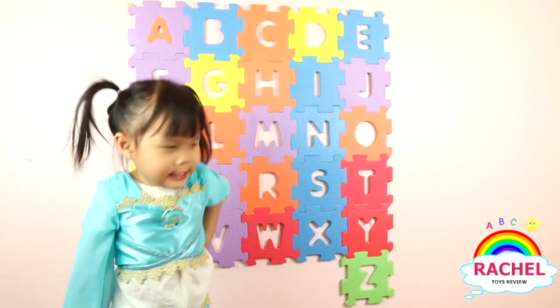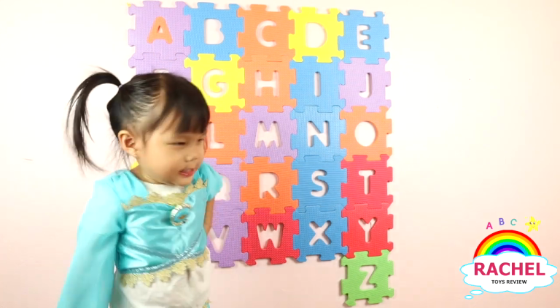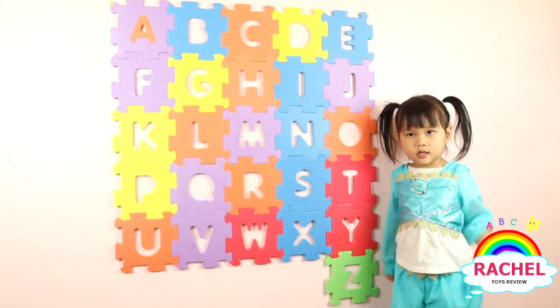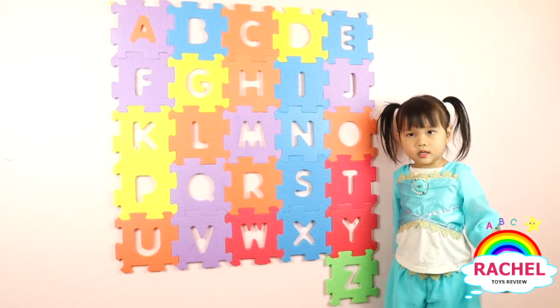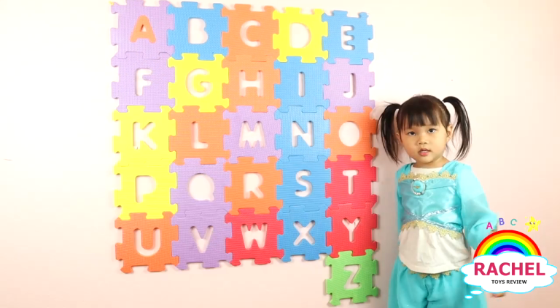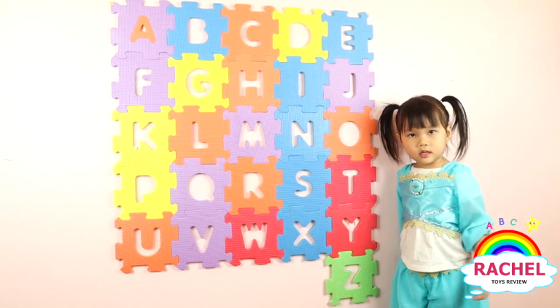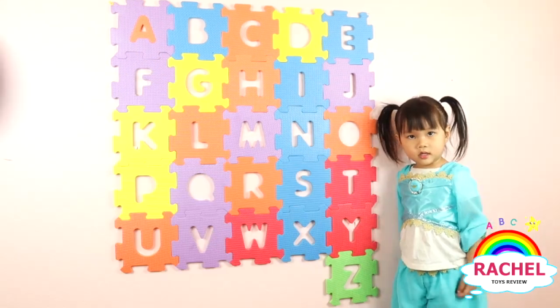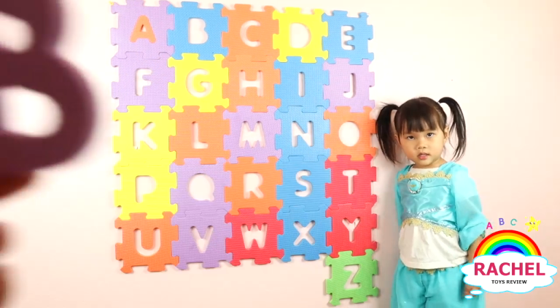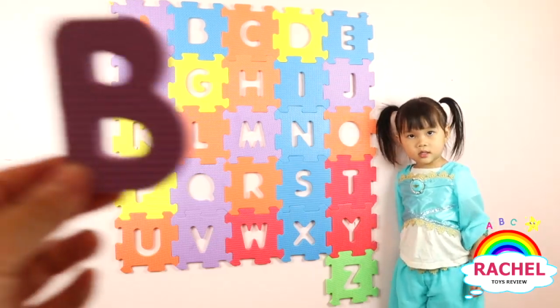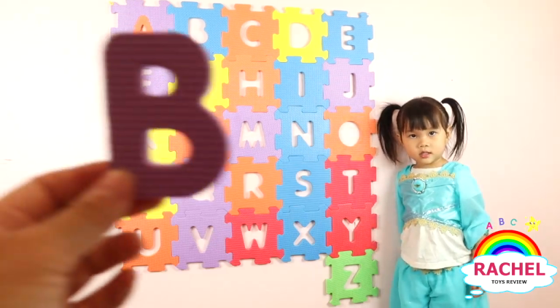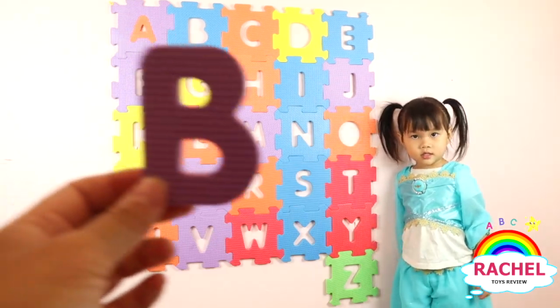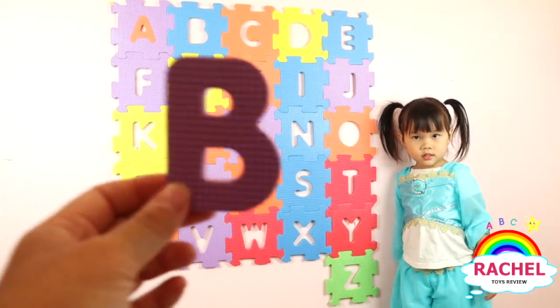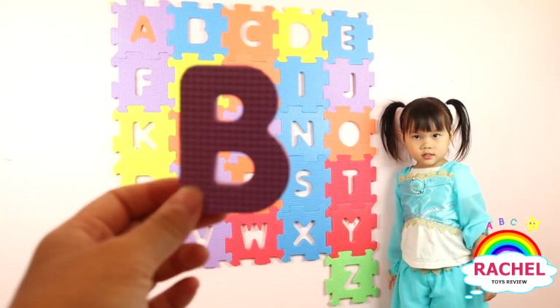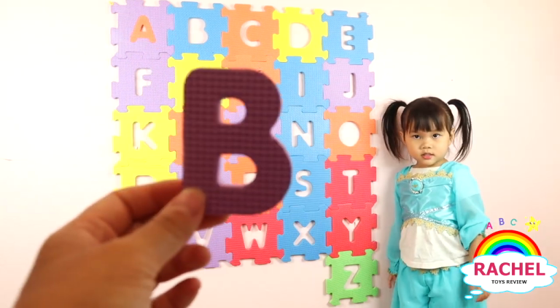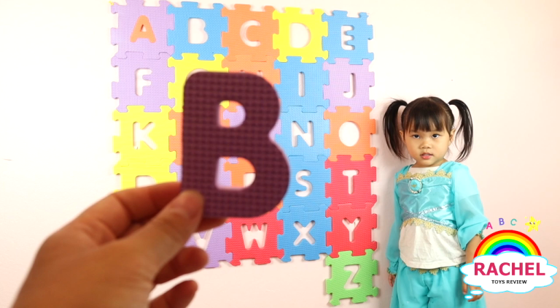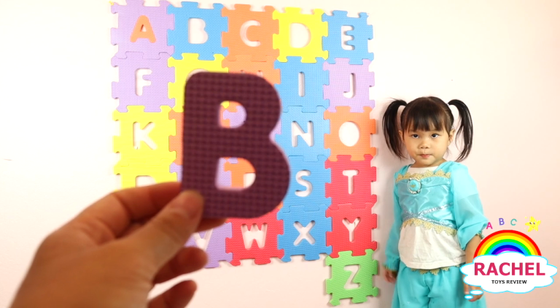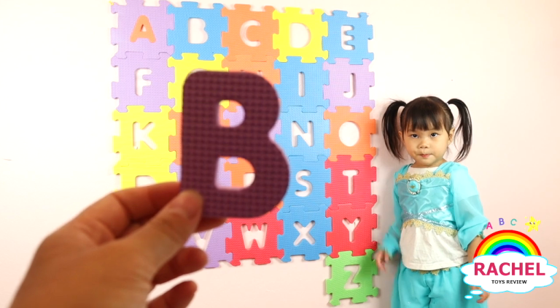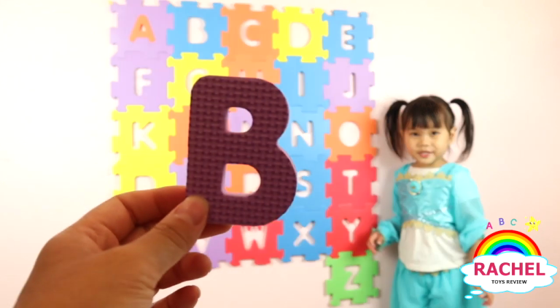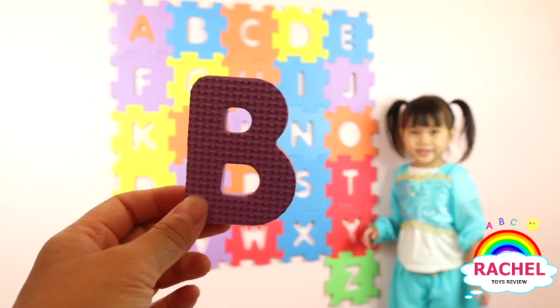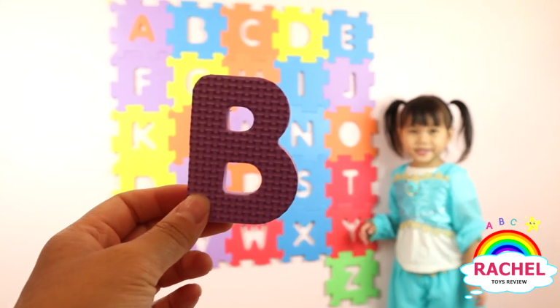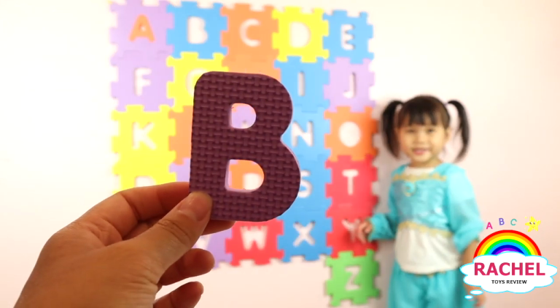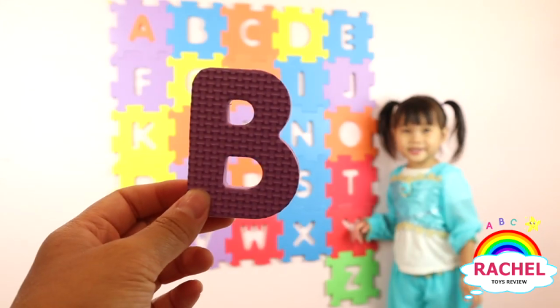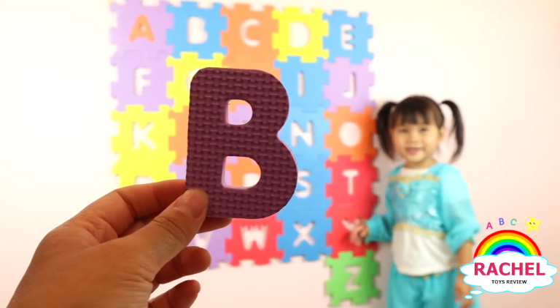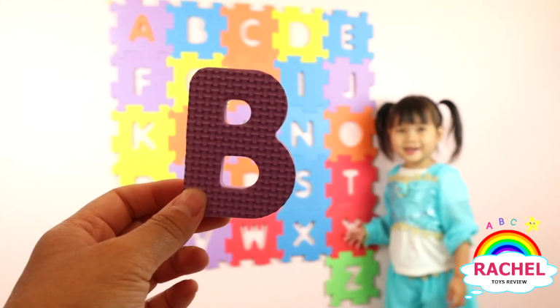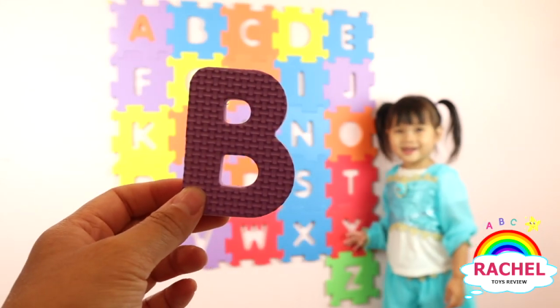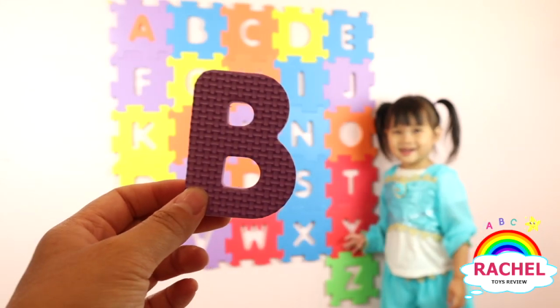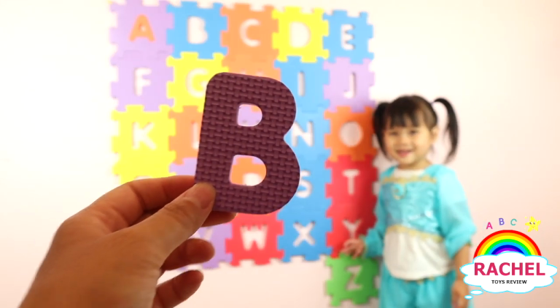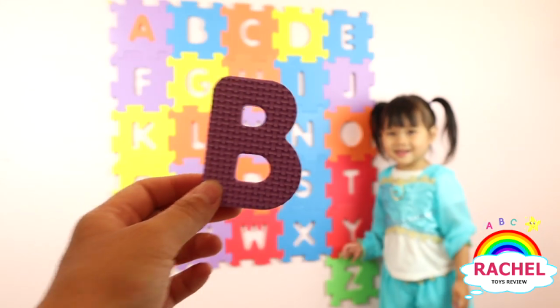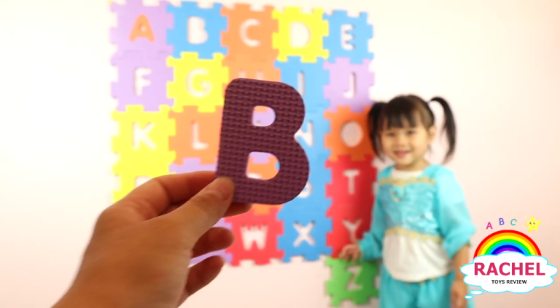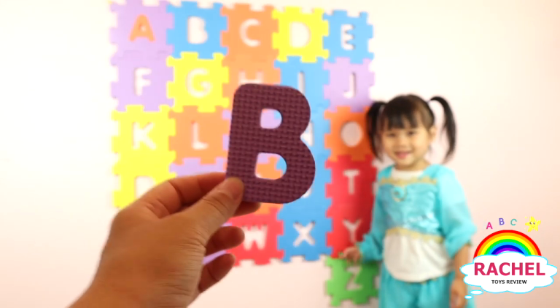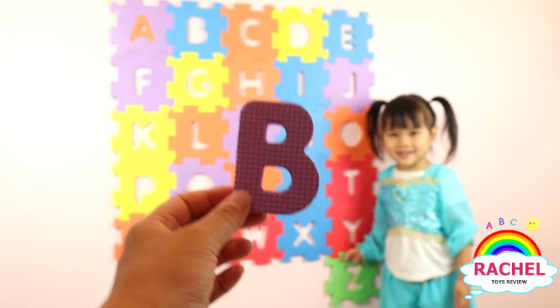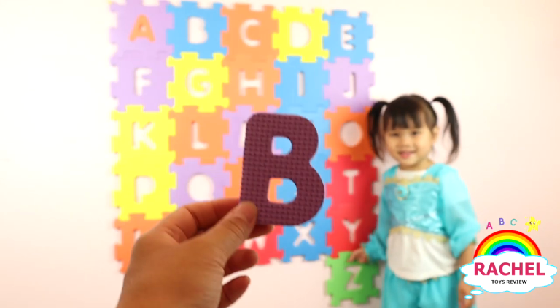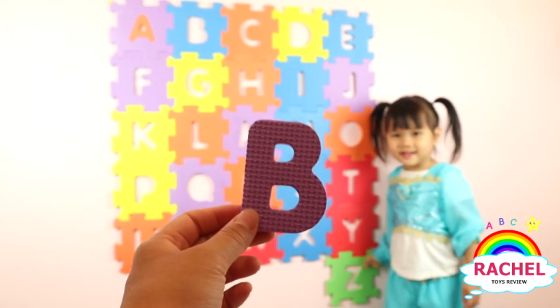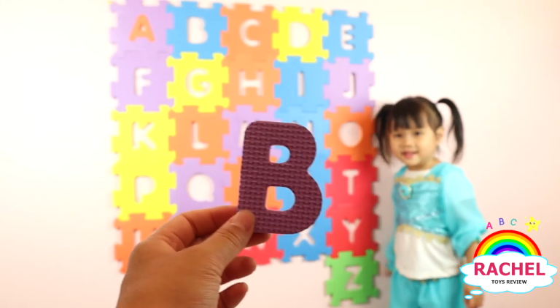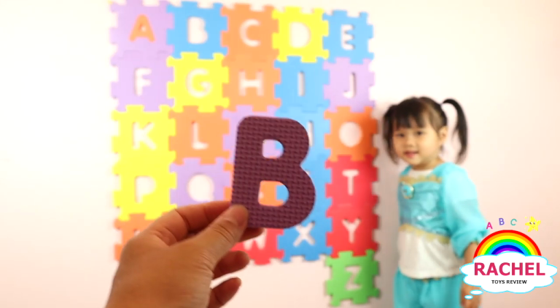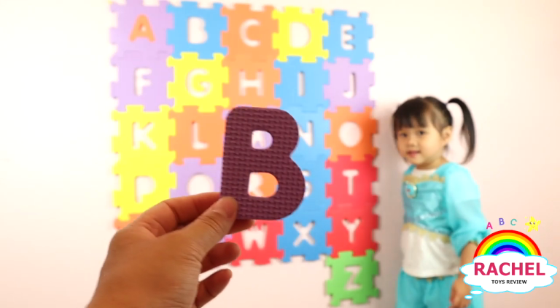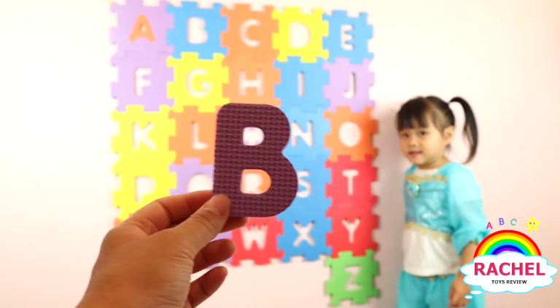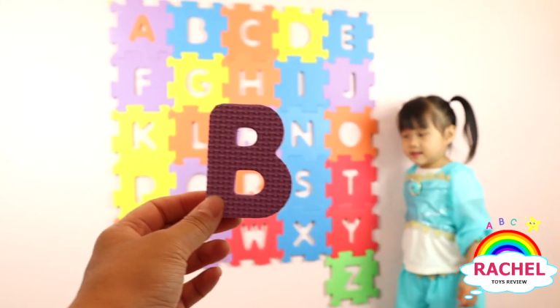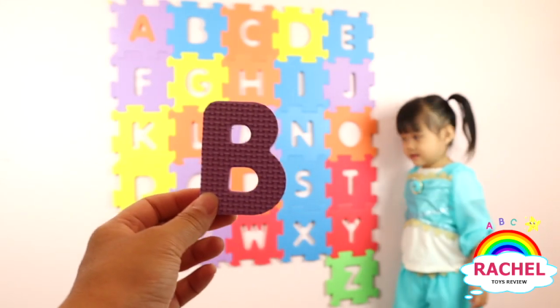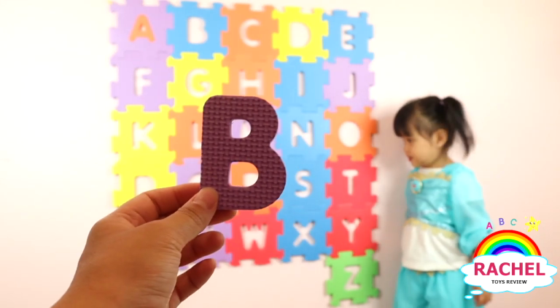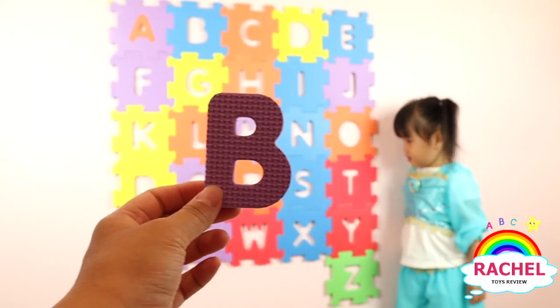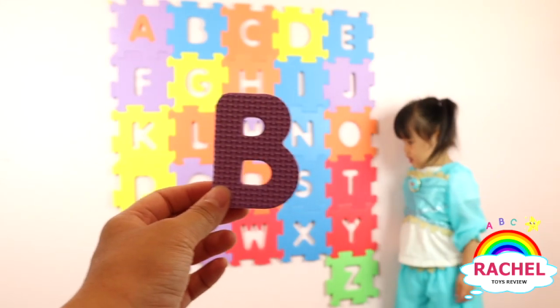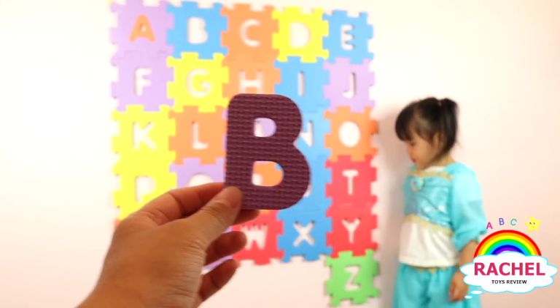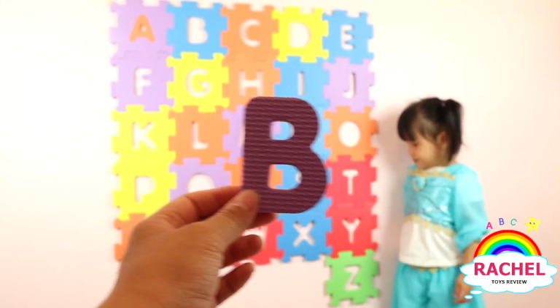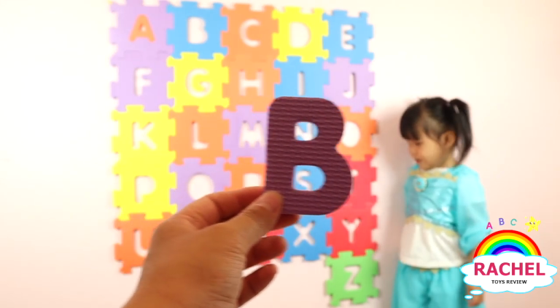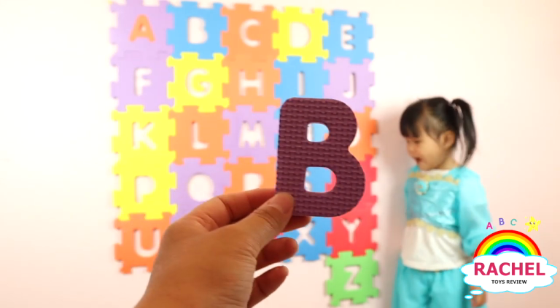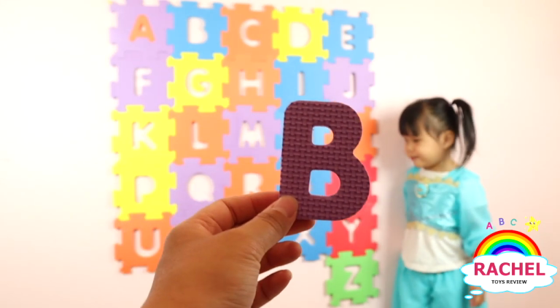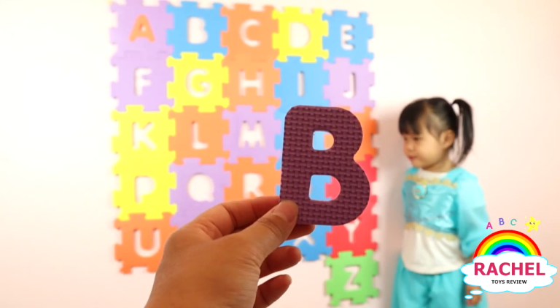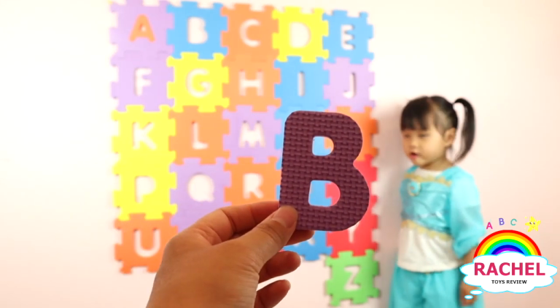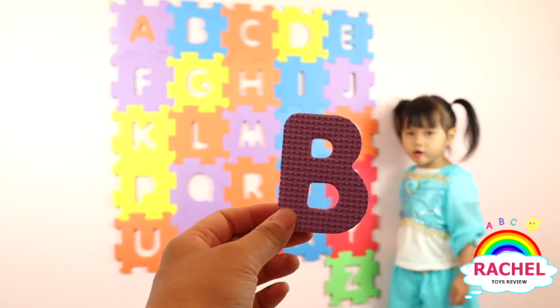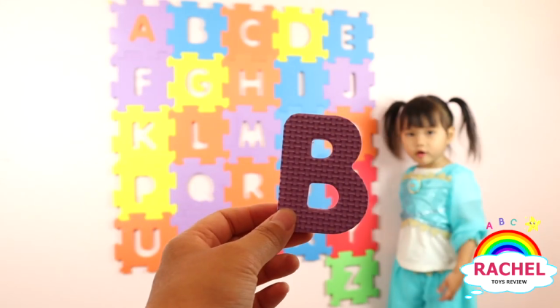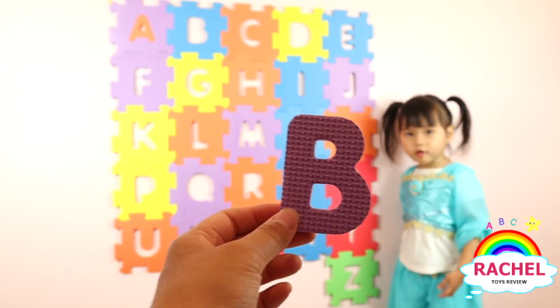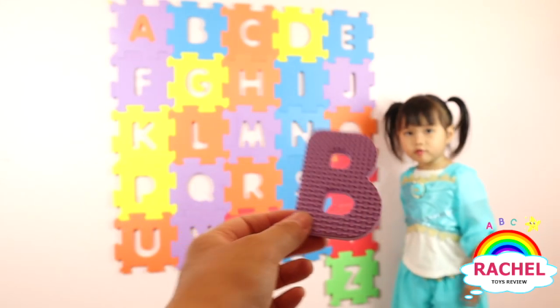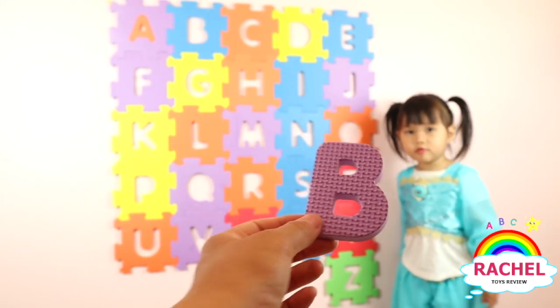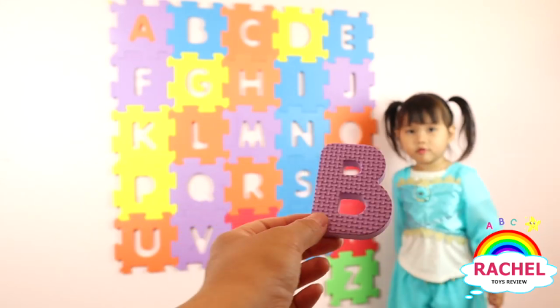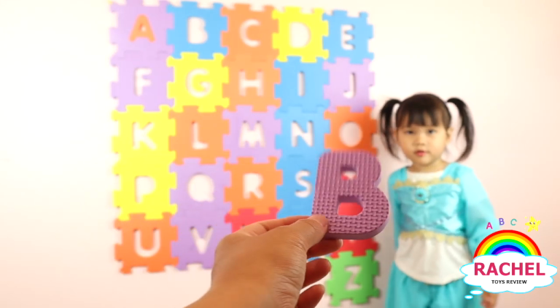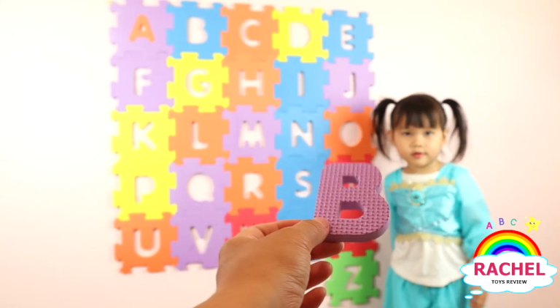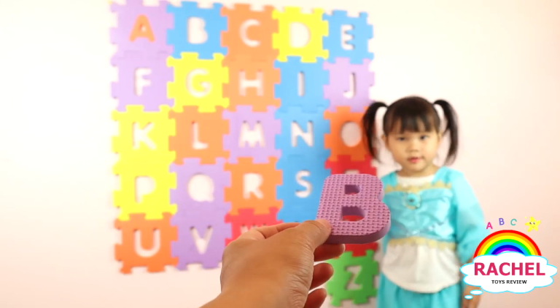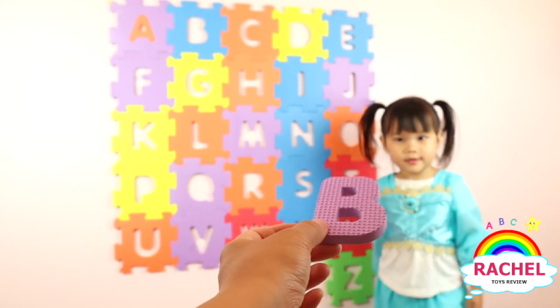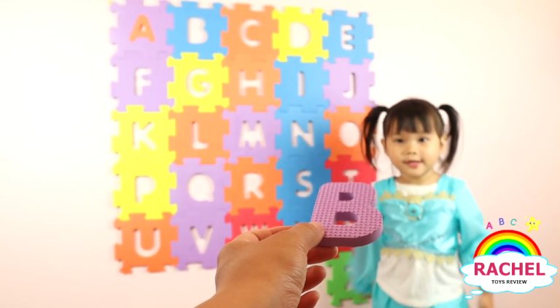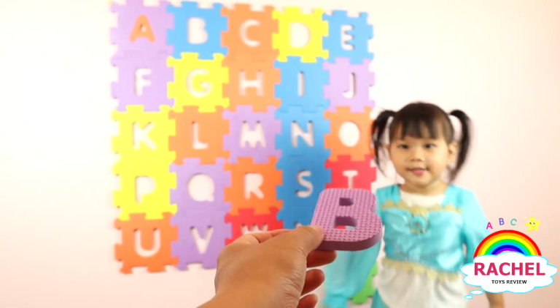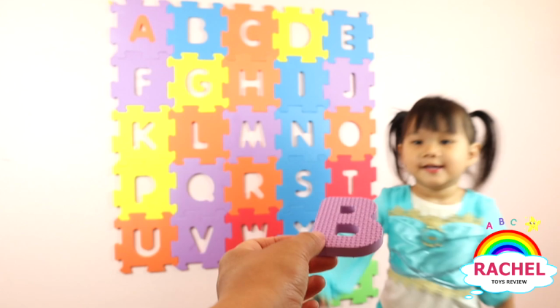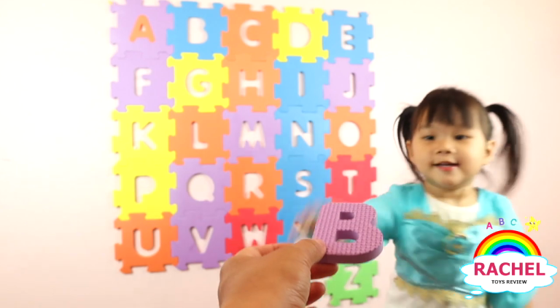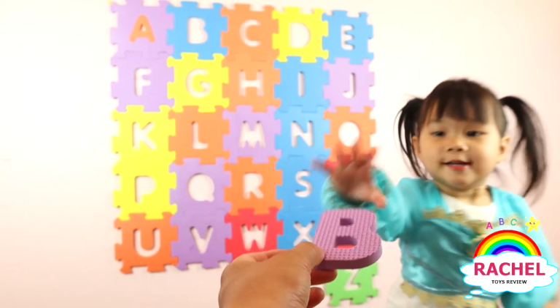What letter is this? B. Good job. And what color? Purple. Good job. Here you go.